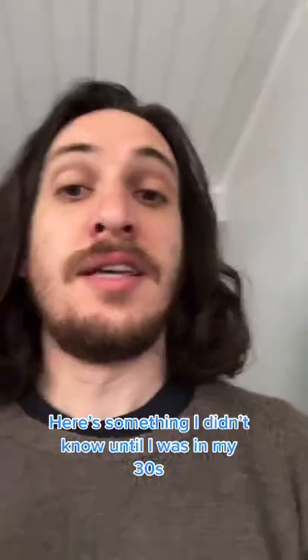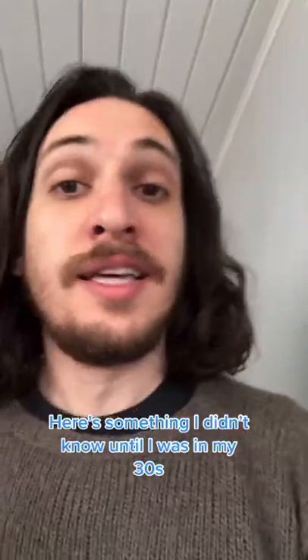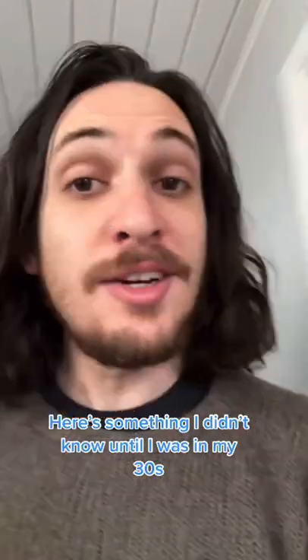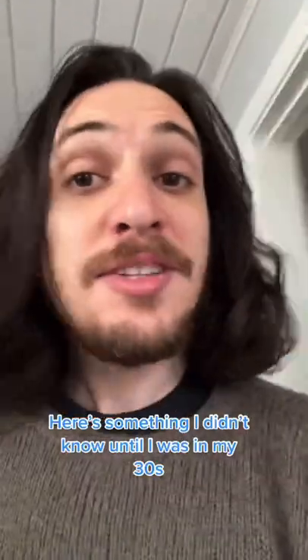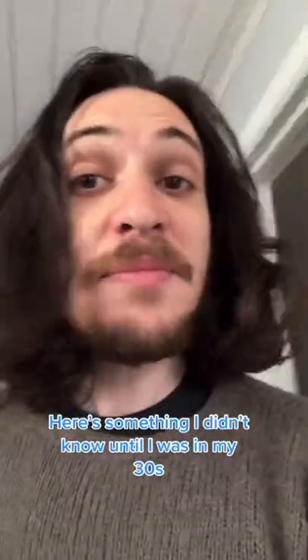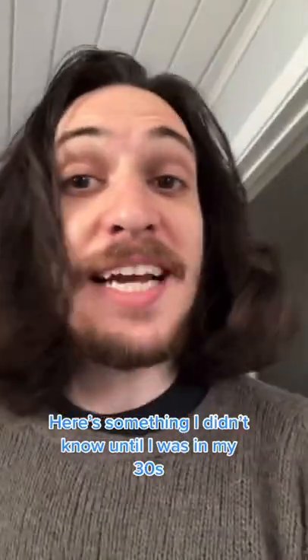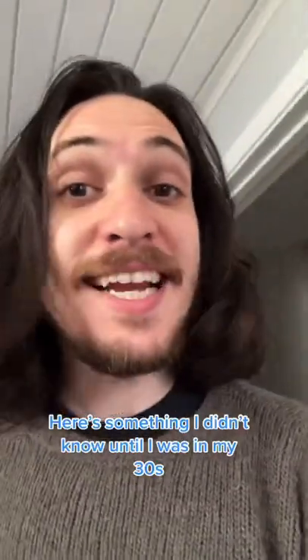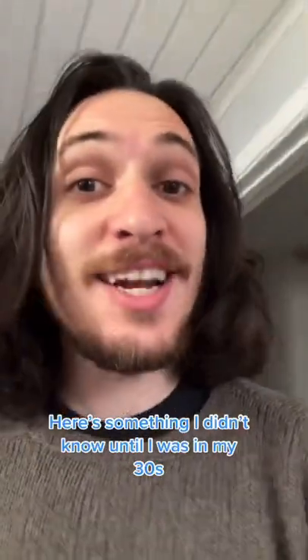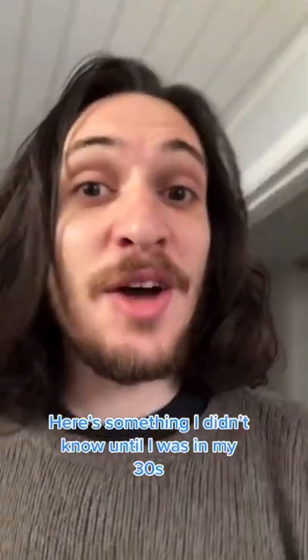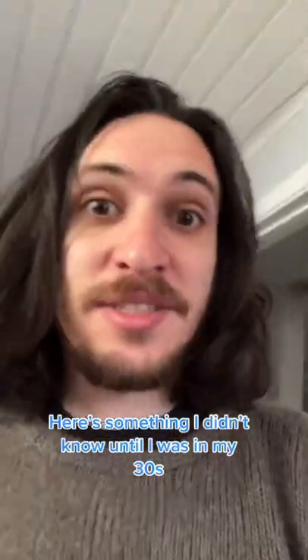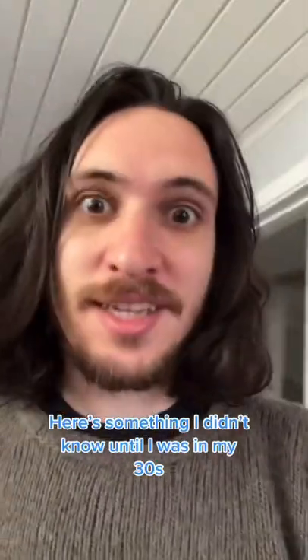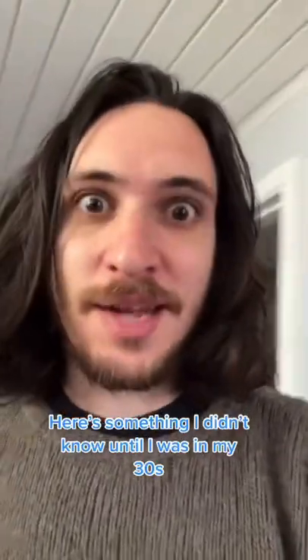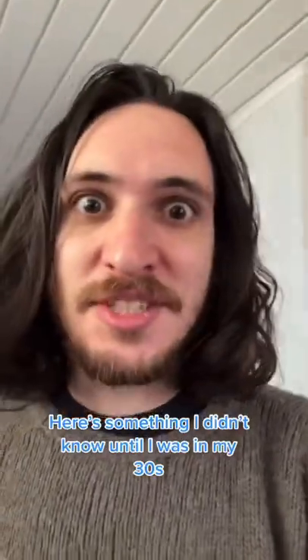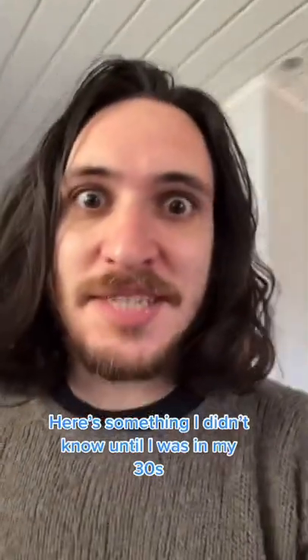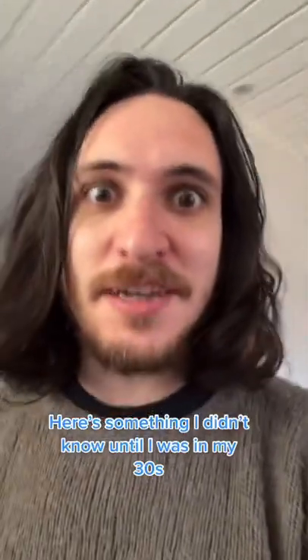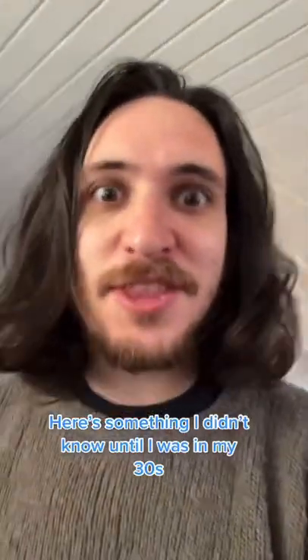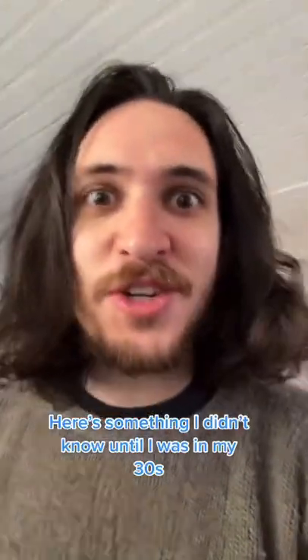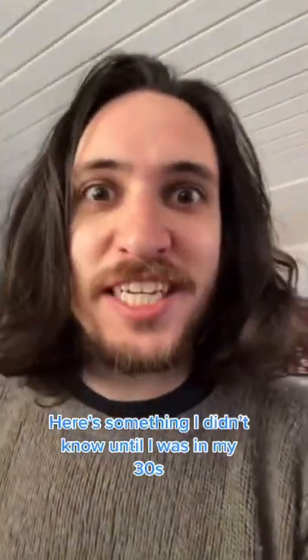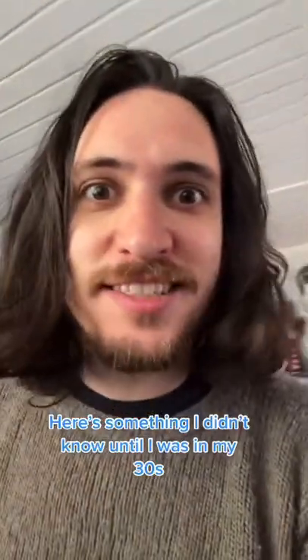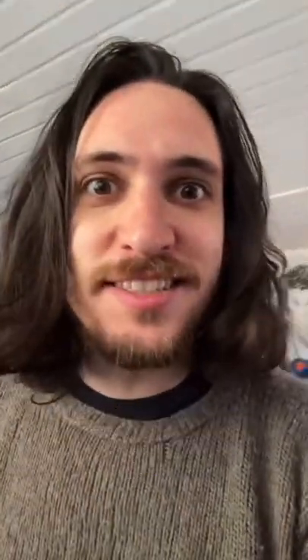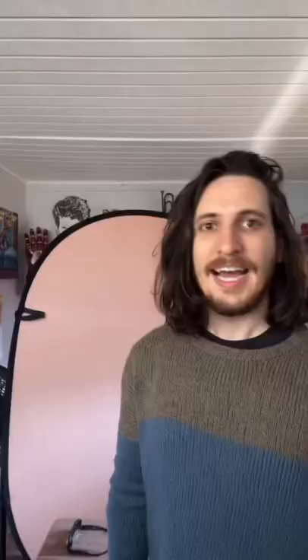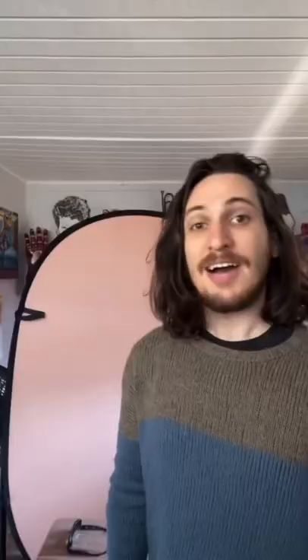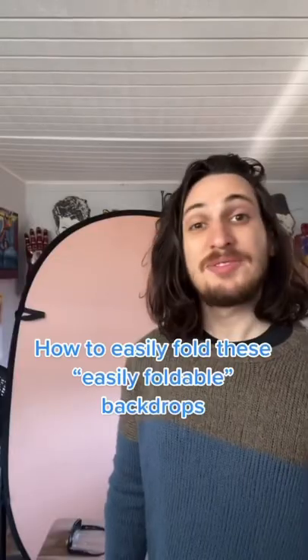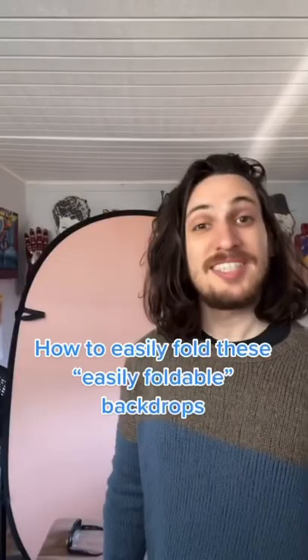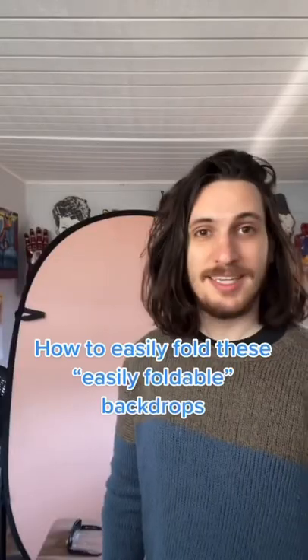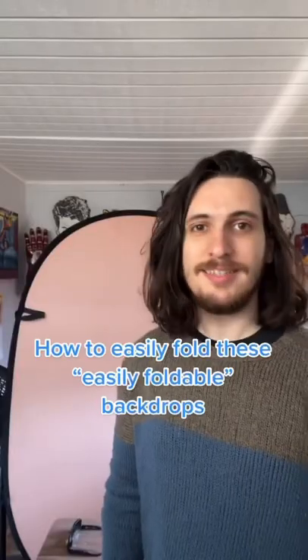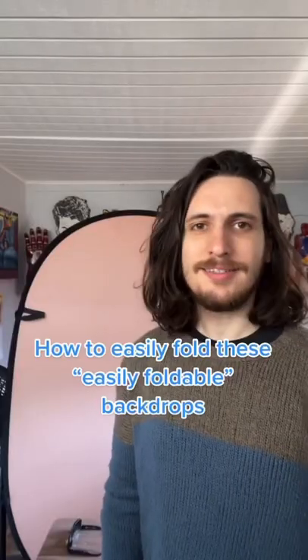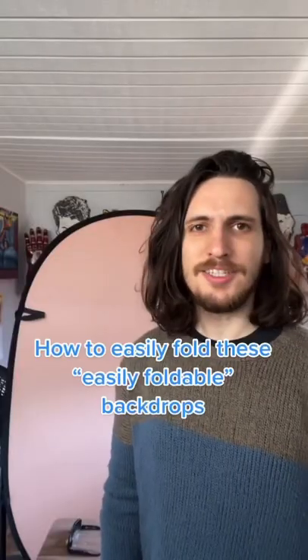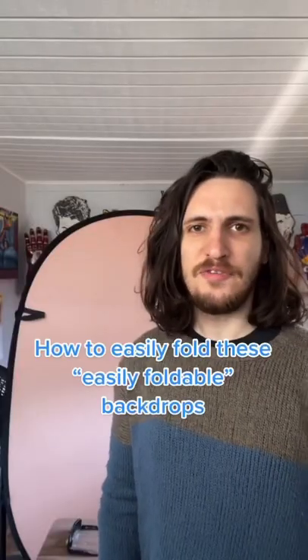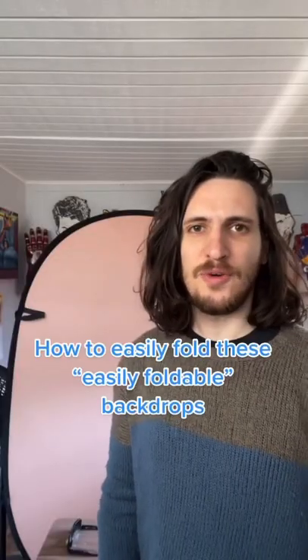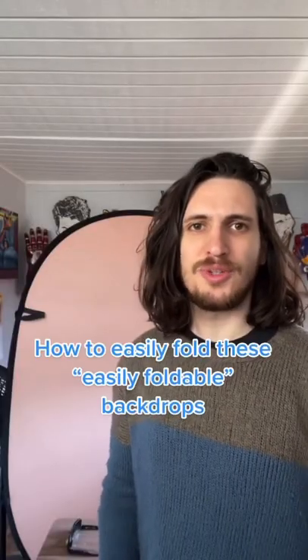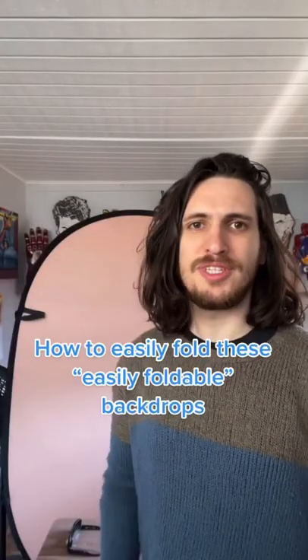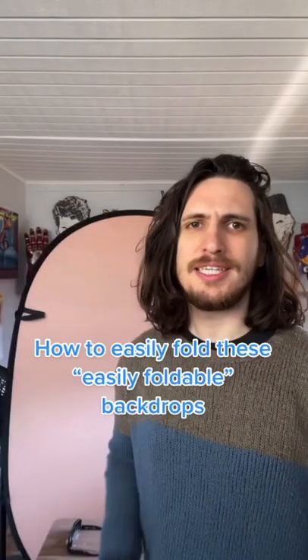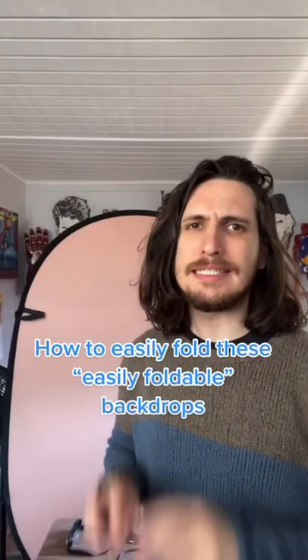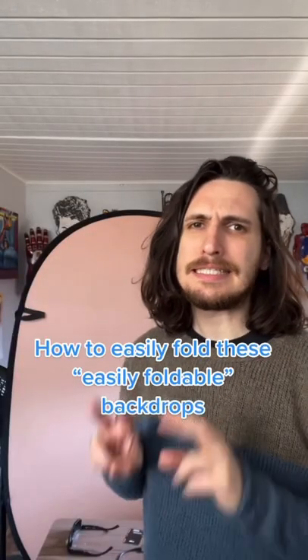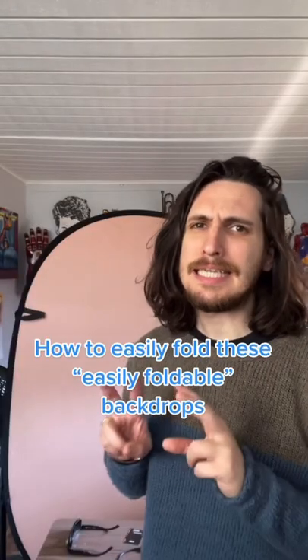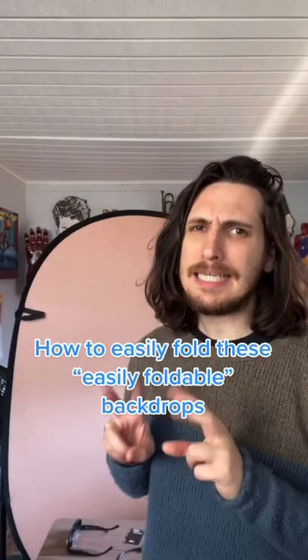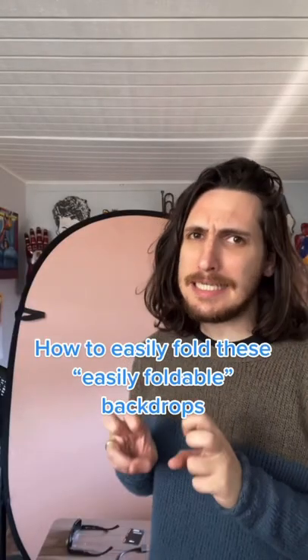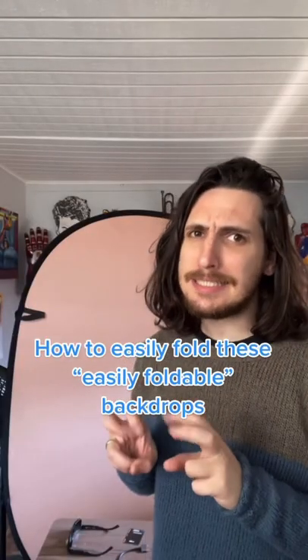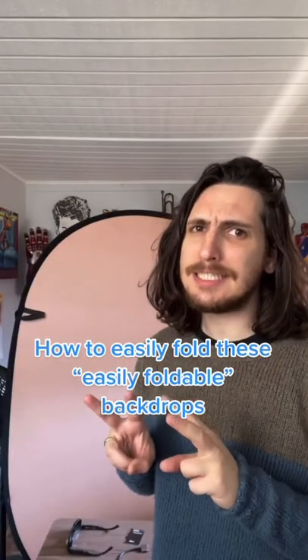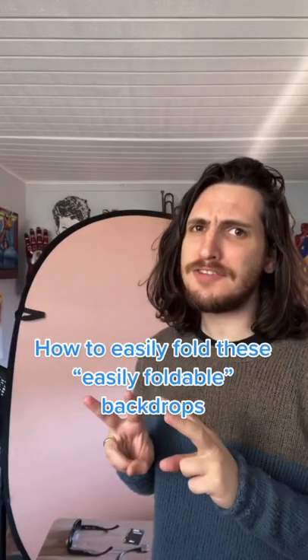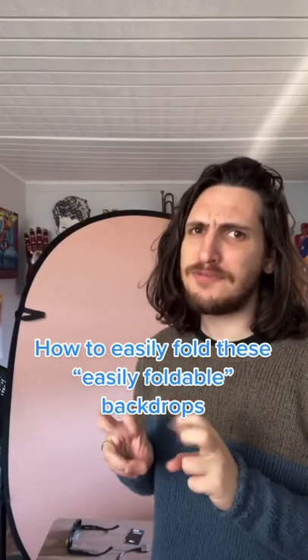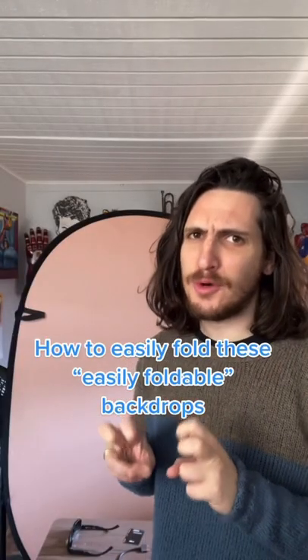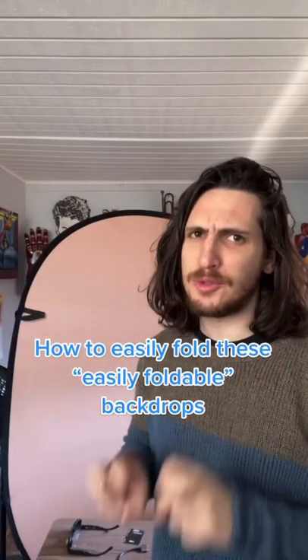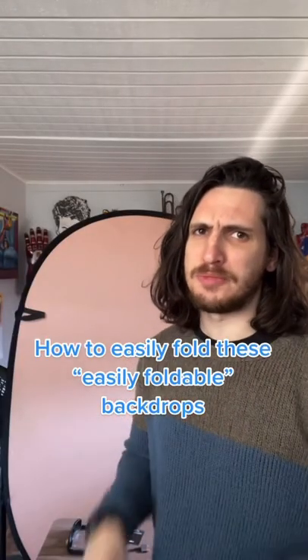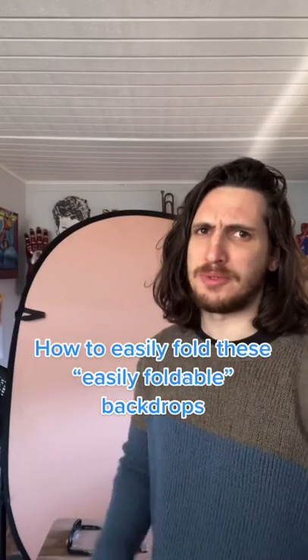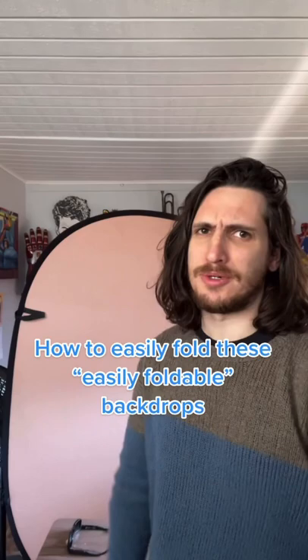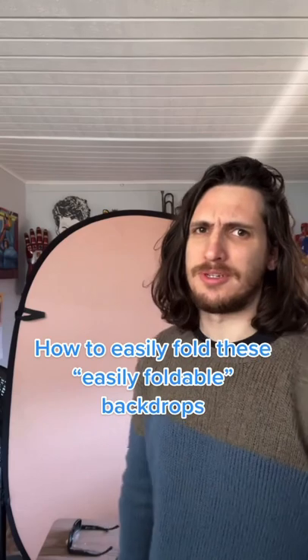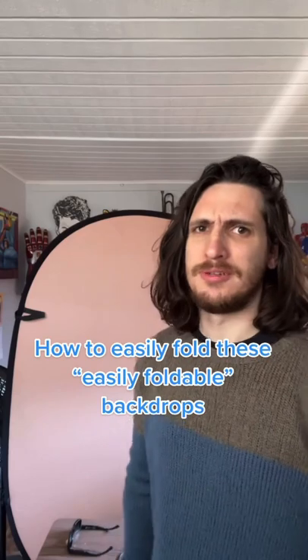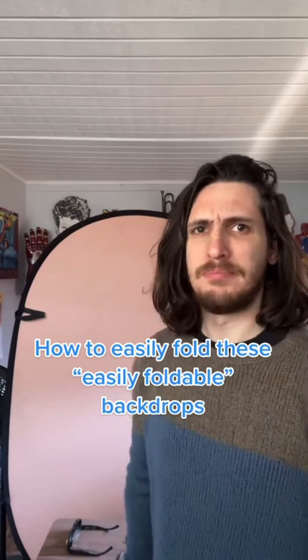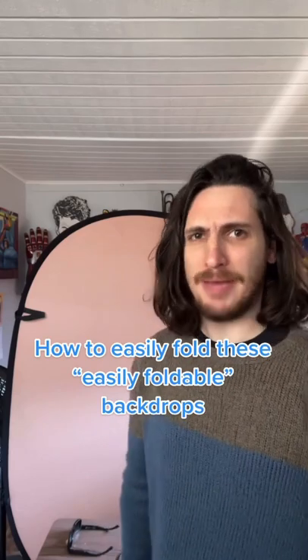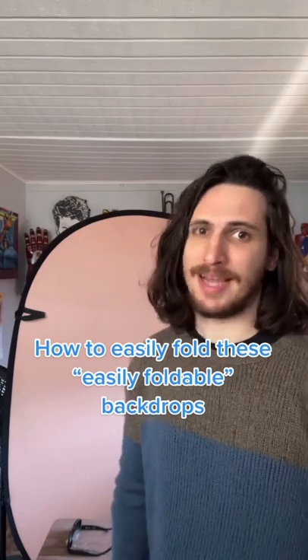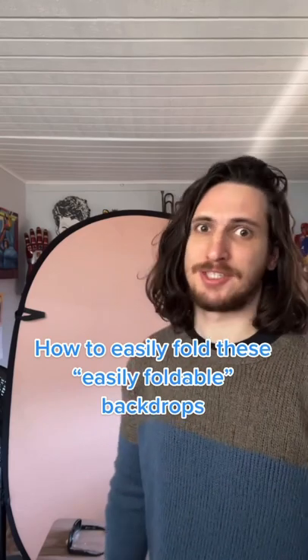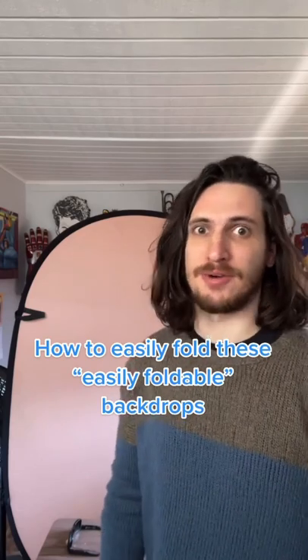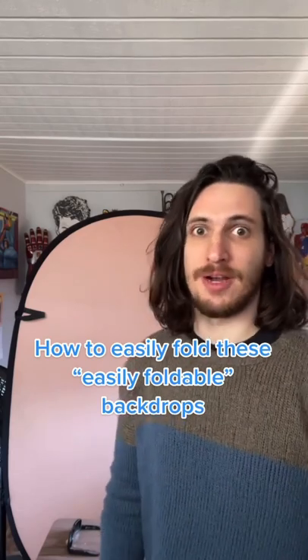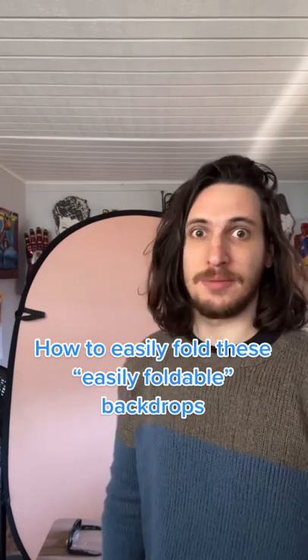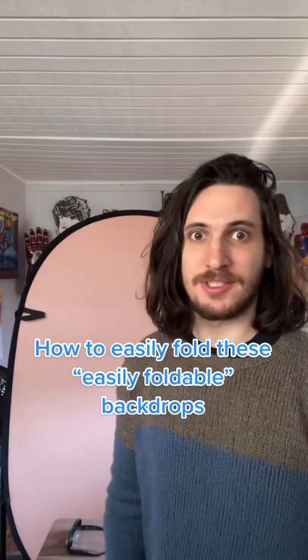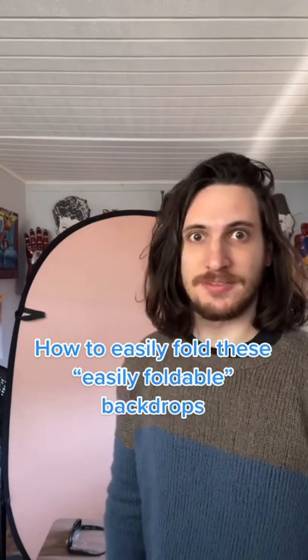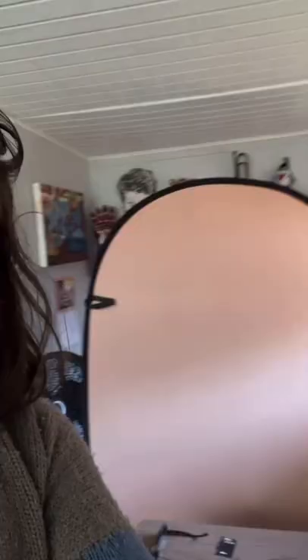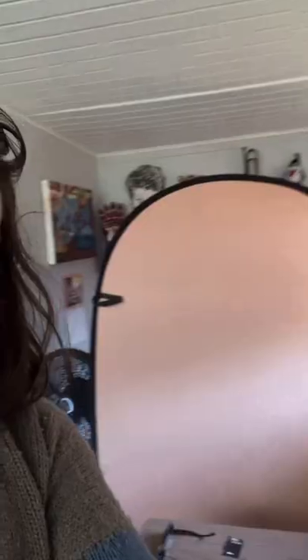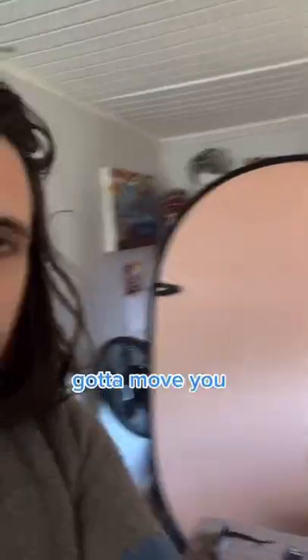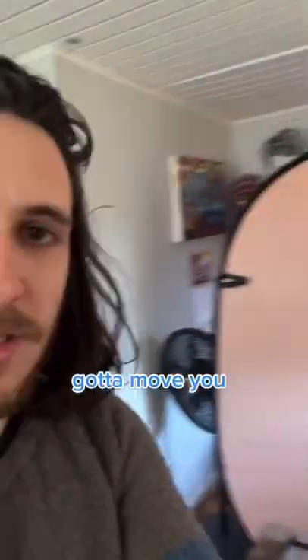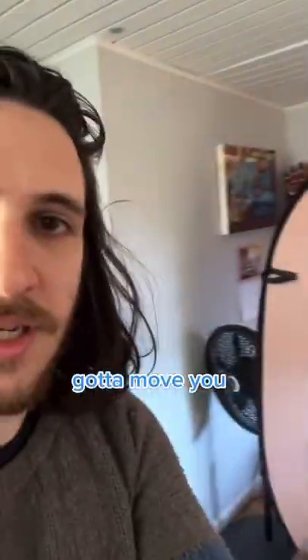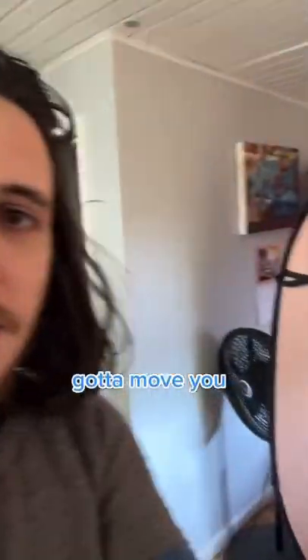Here's something I didn't know until I was in my 30s — how to easily fold these easily foldable backdrops.